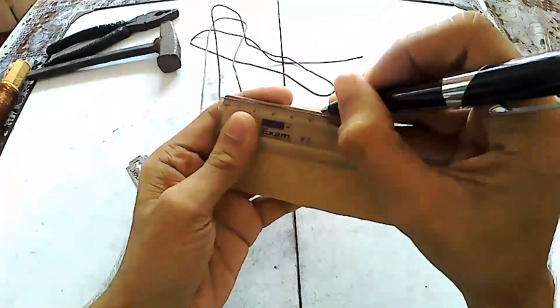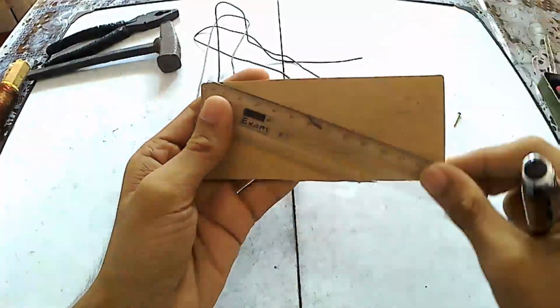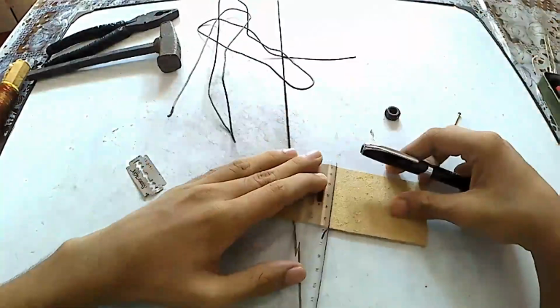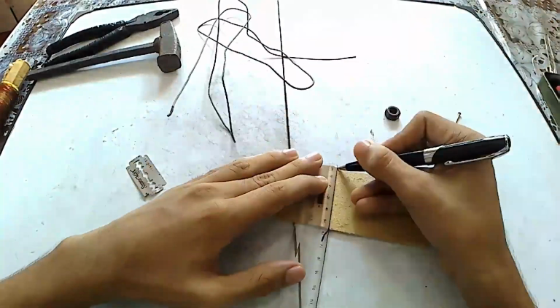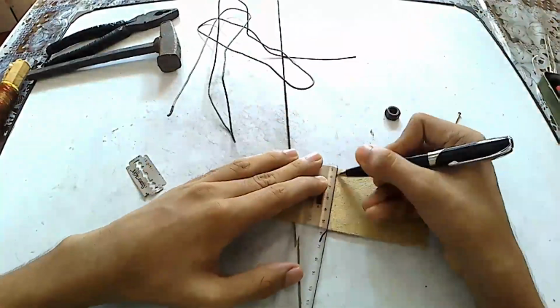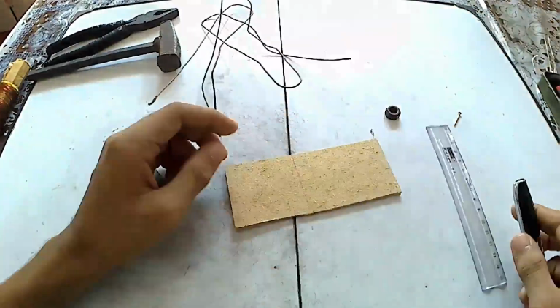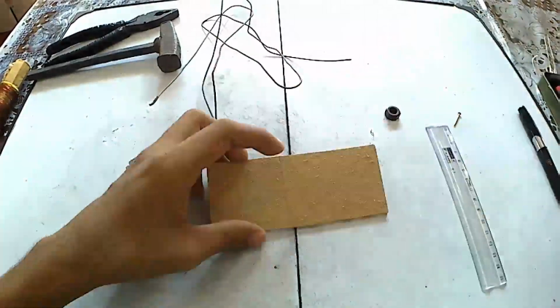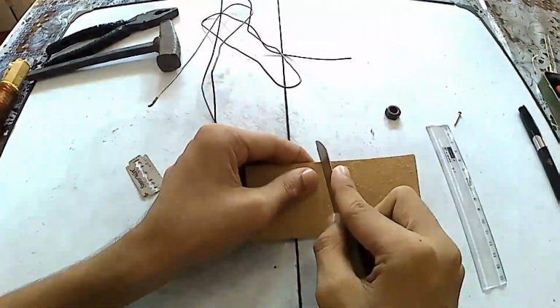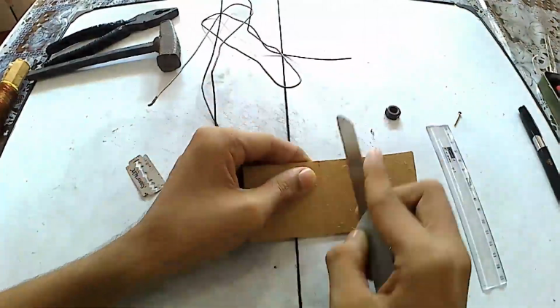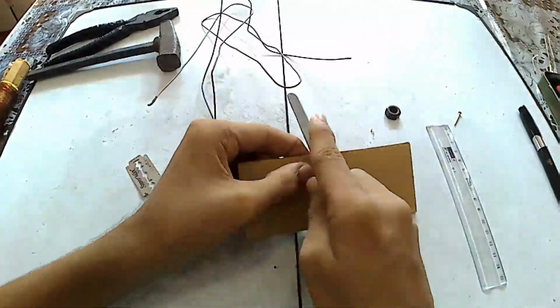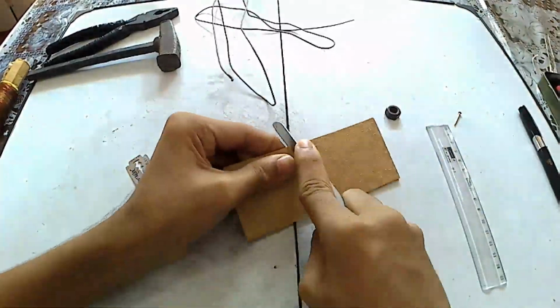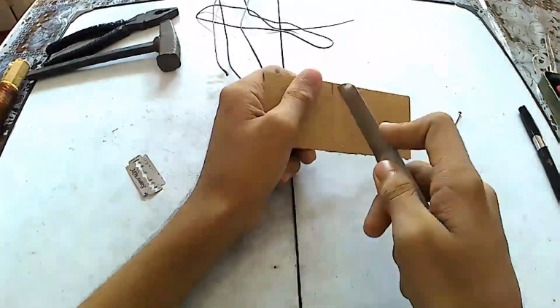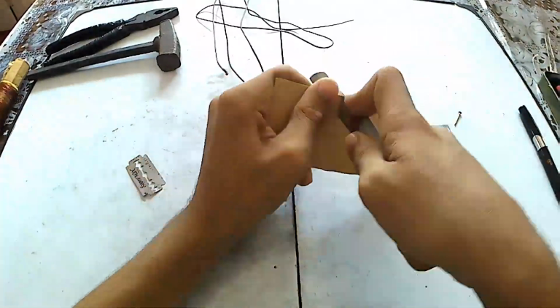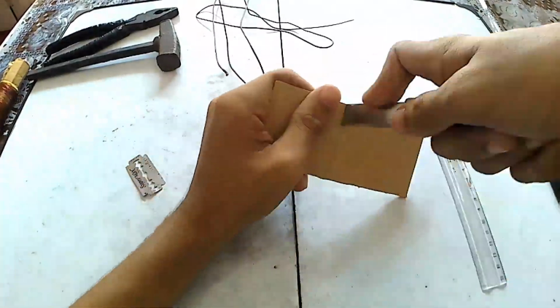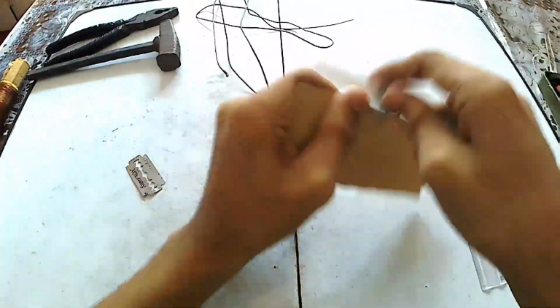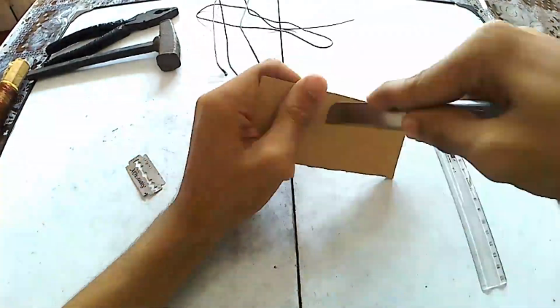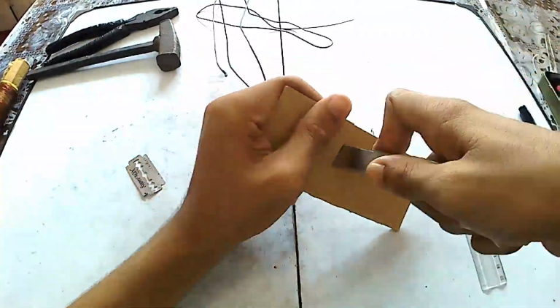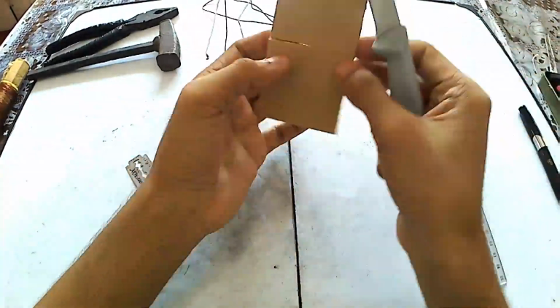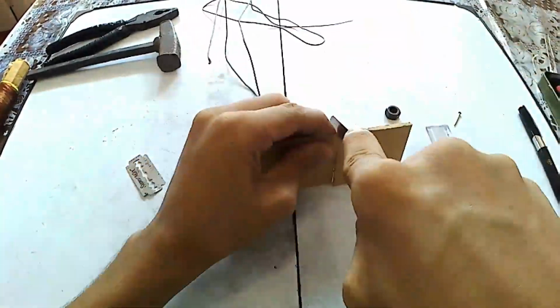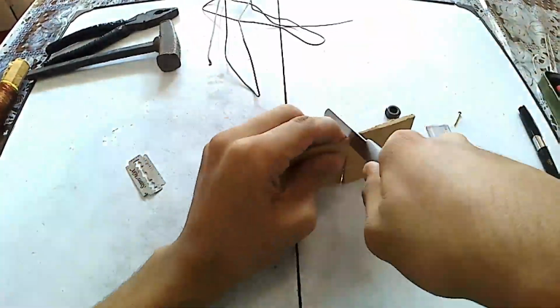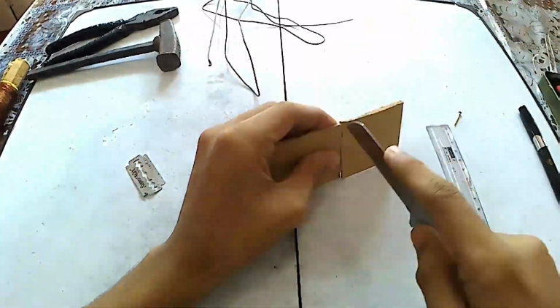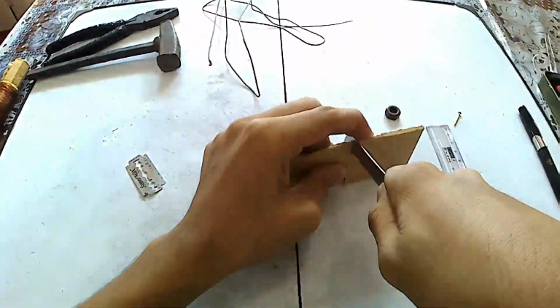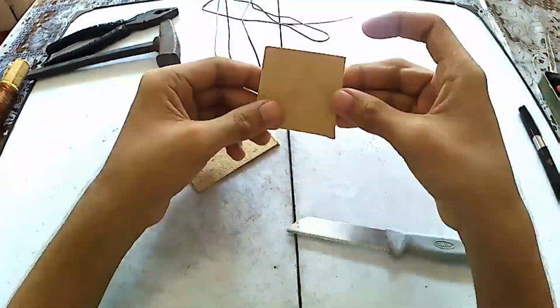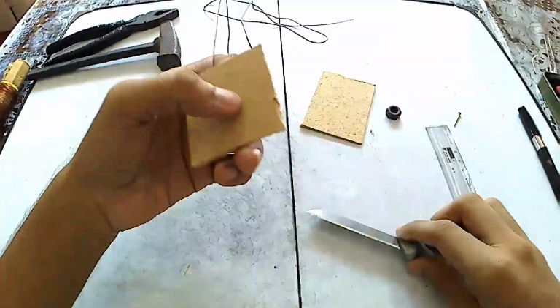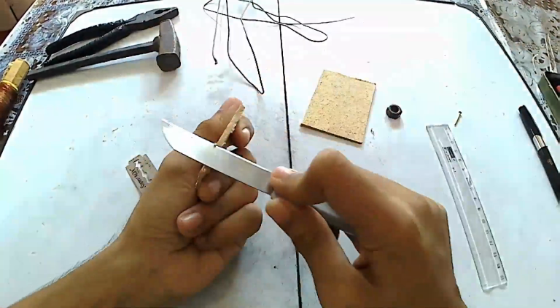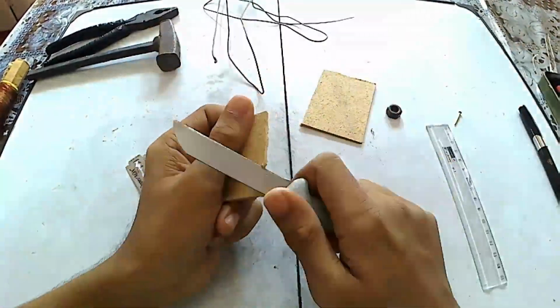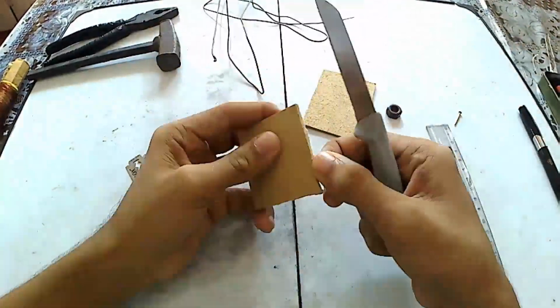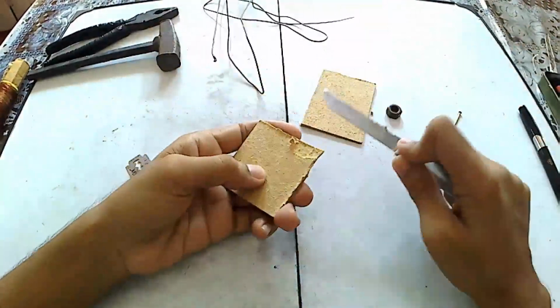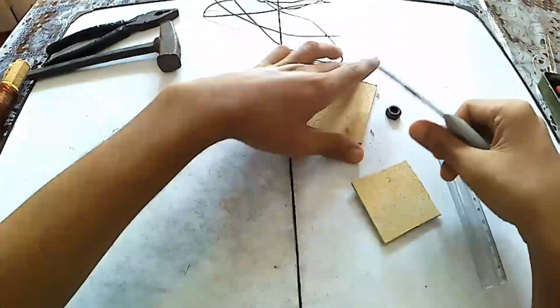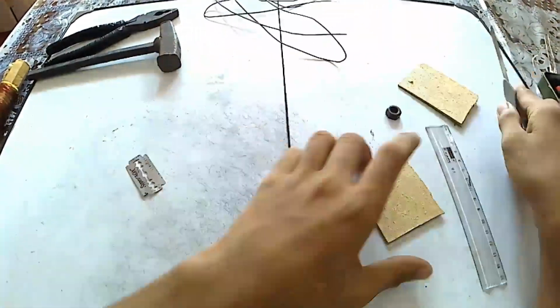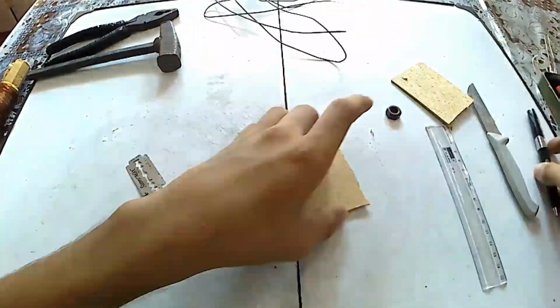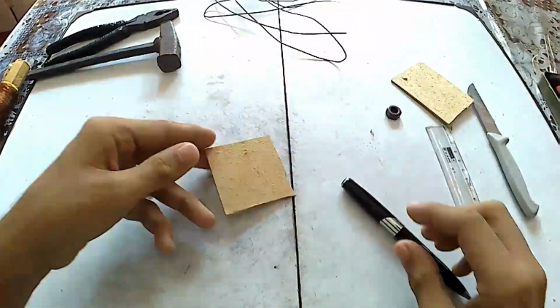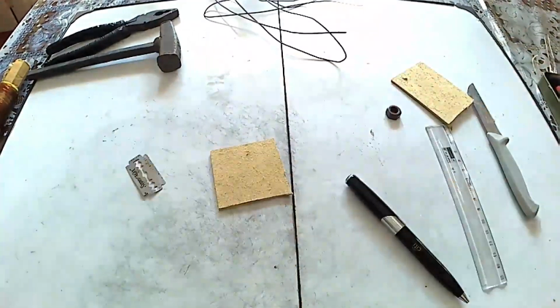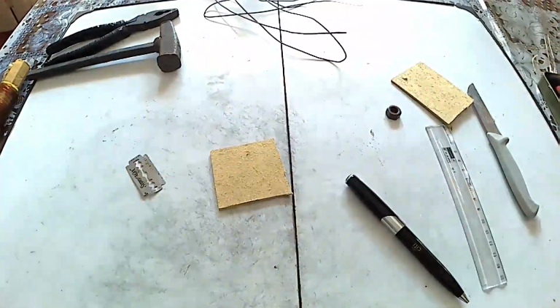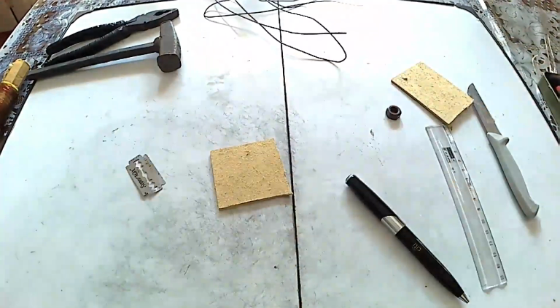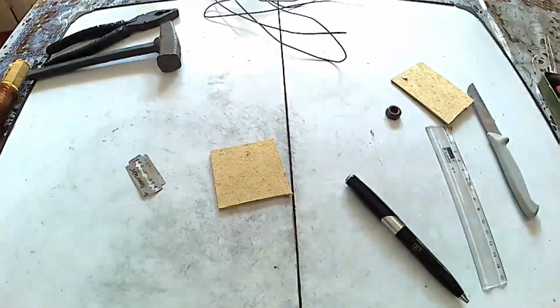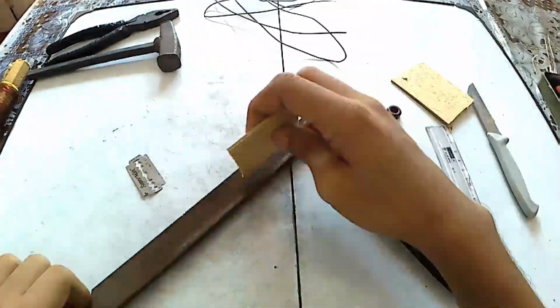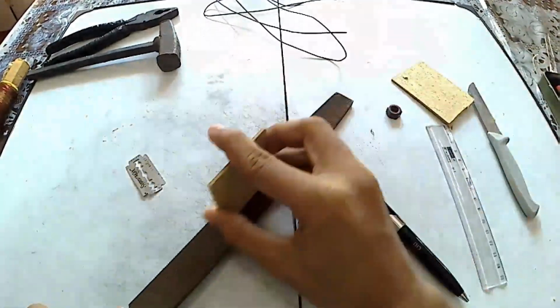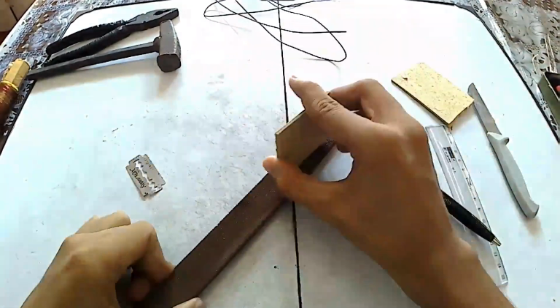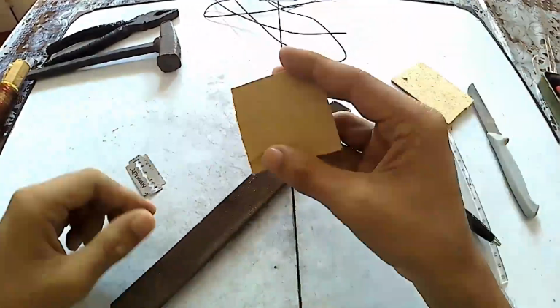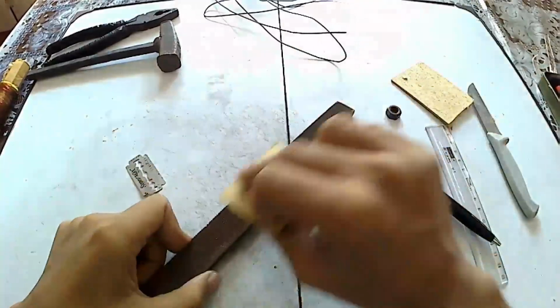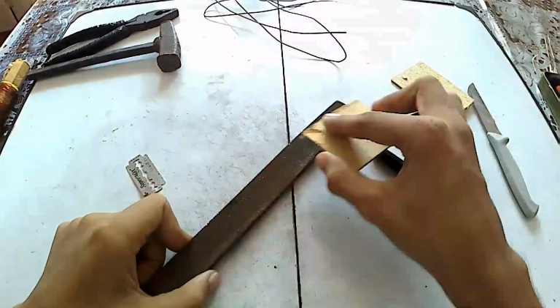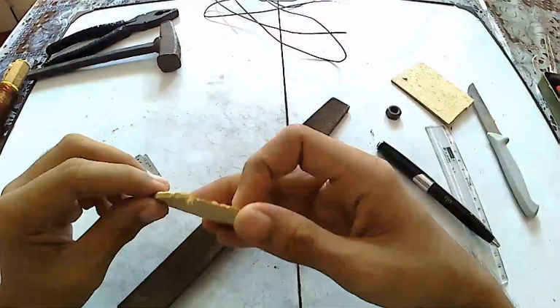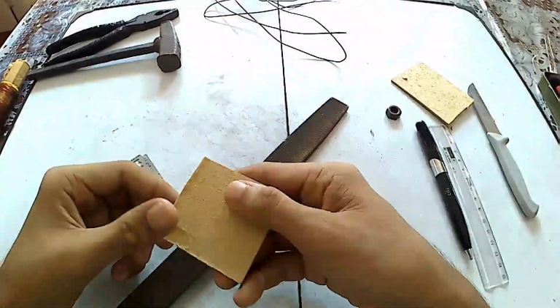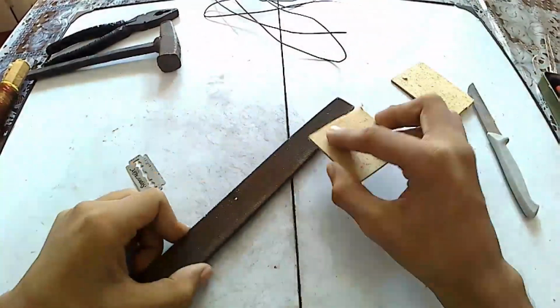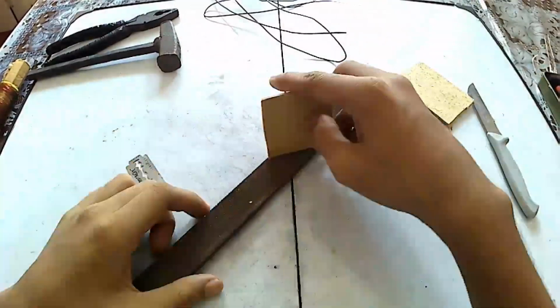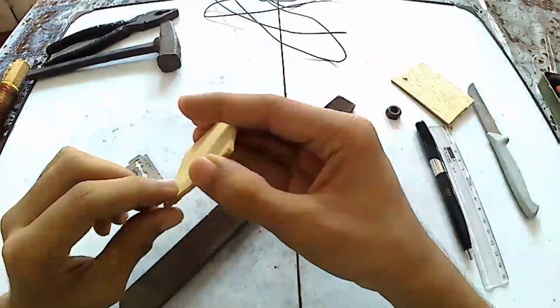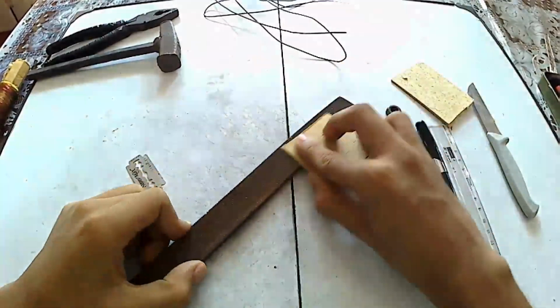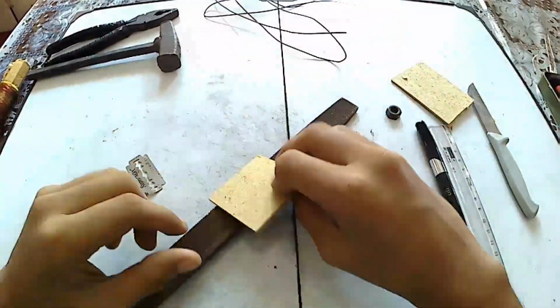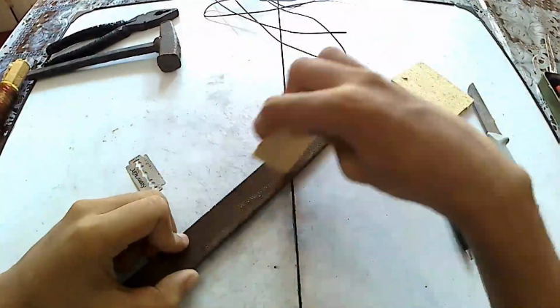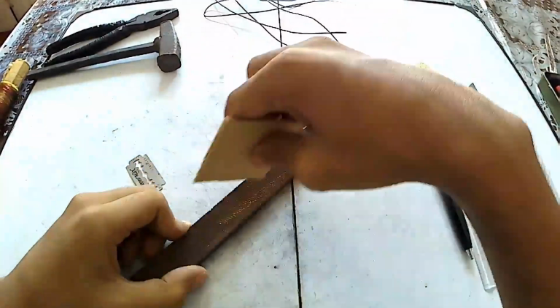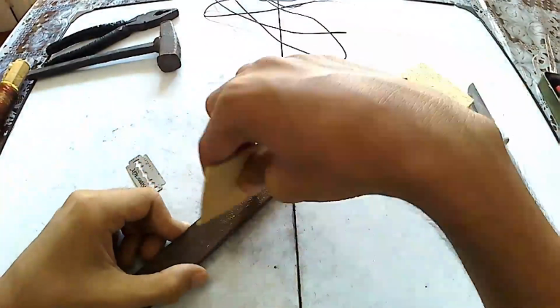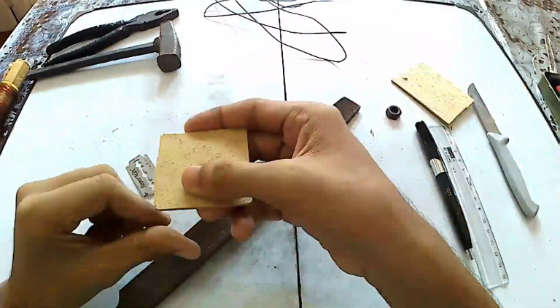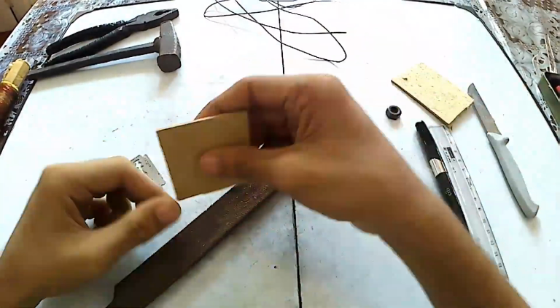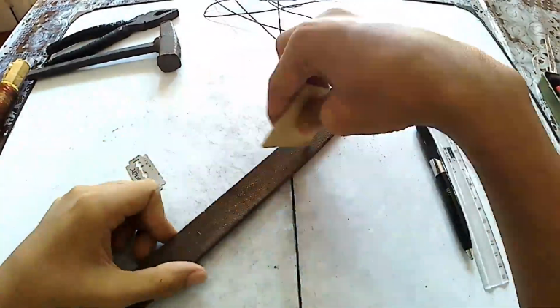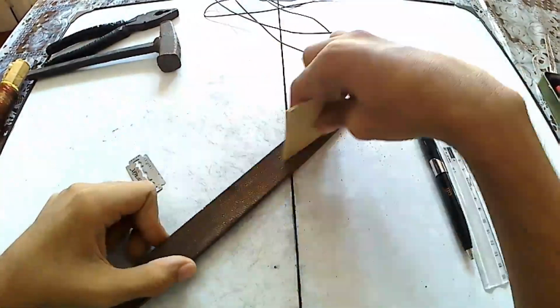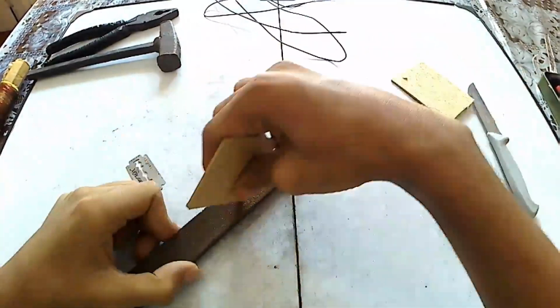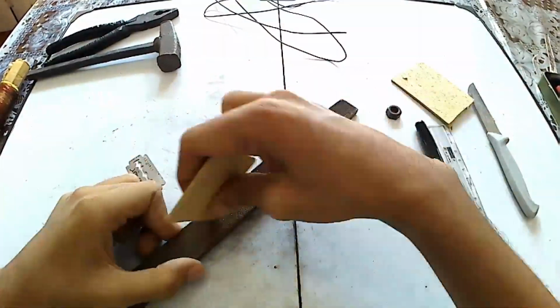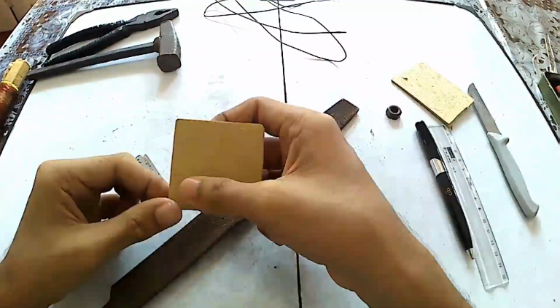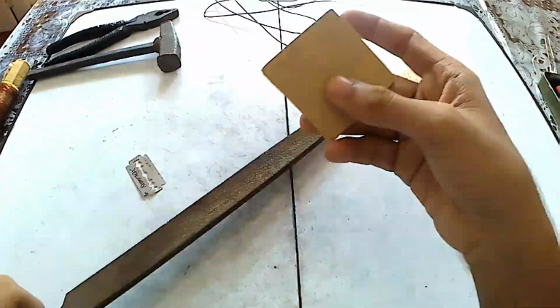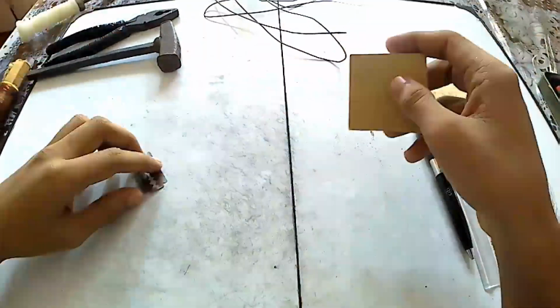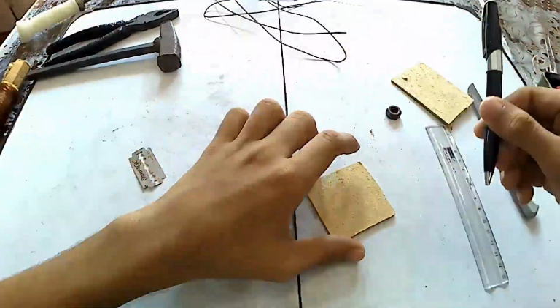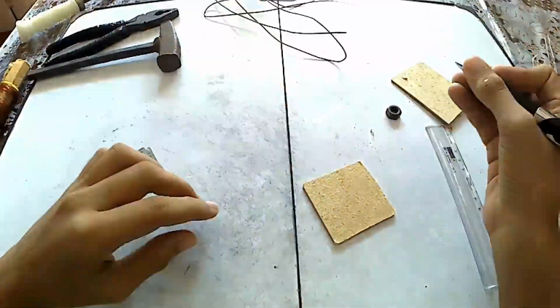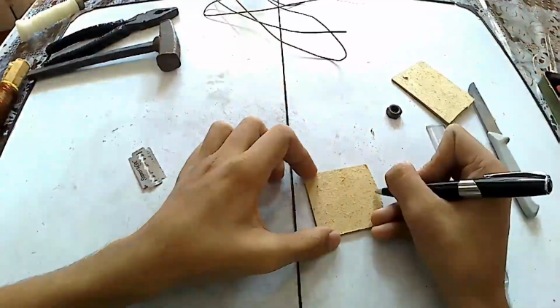So I decided to make the exact module the reference YouTuber made, but with iron and copper. He has 30 holes in his cell — I am going to go with 36.